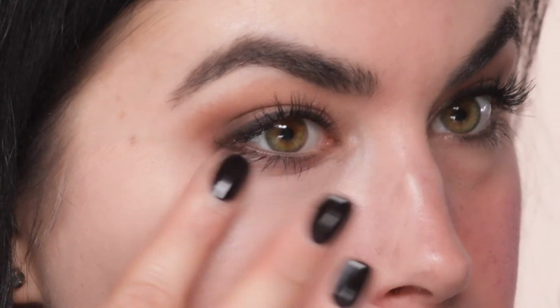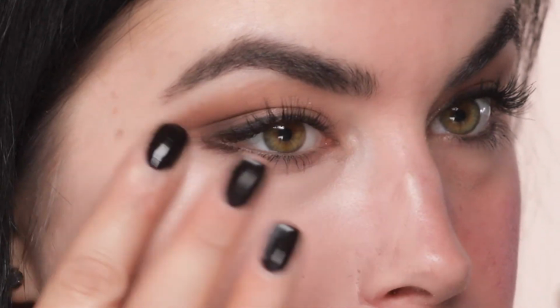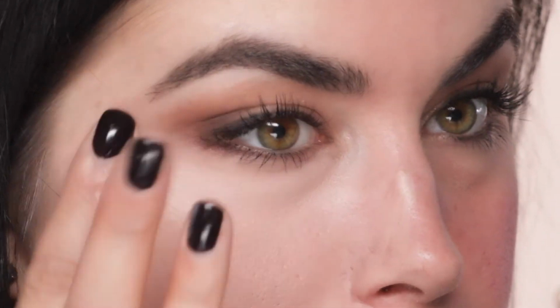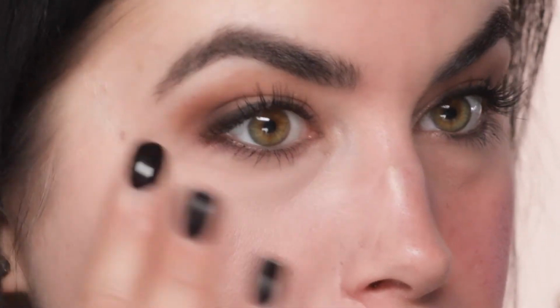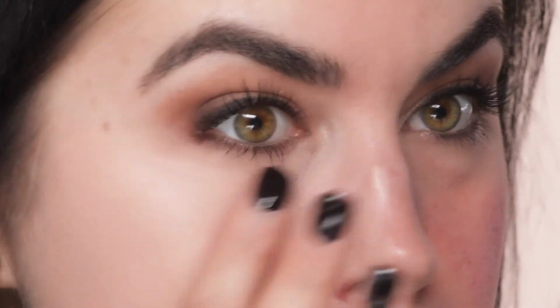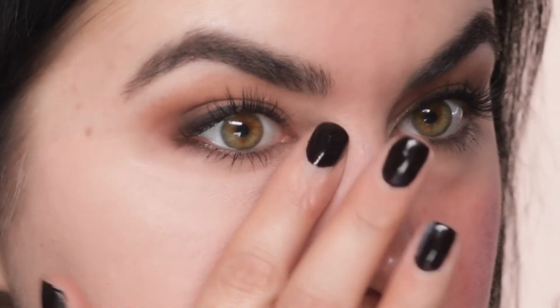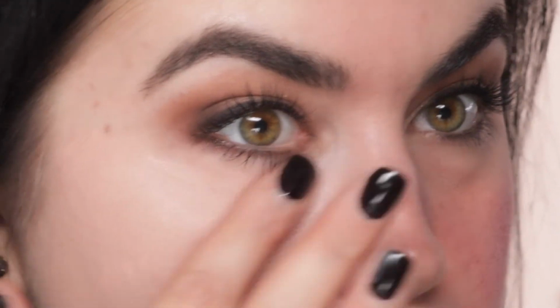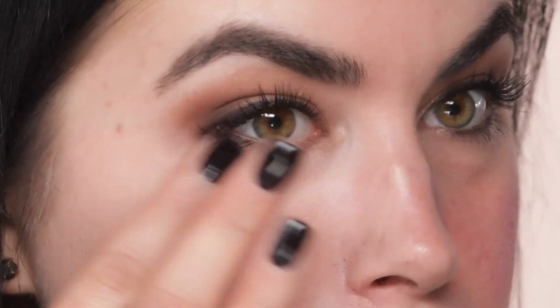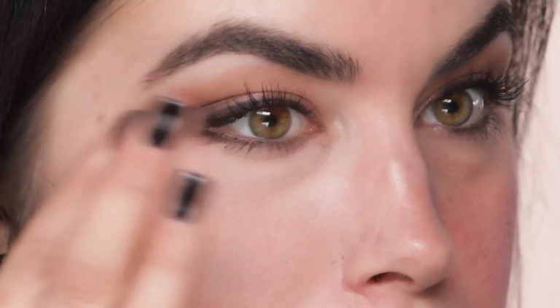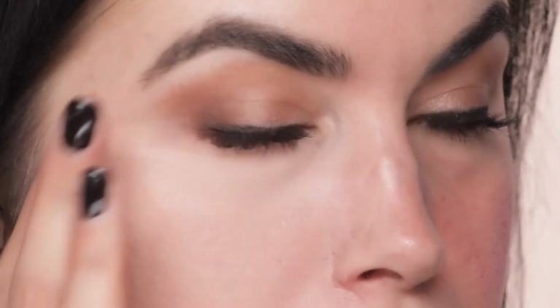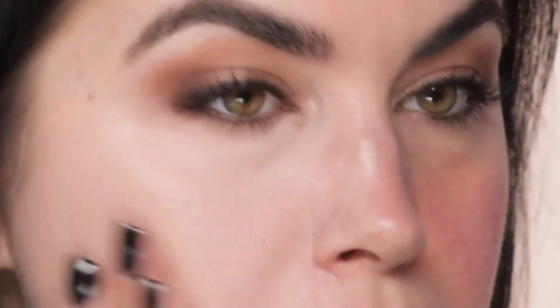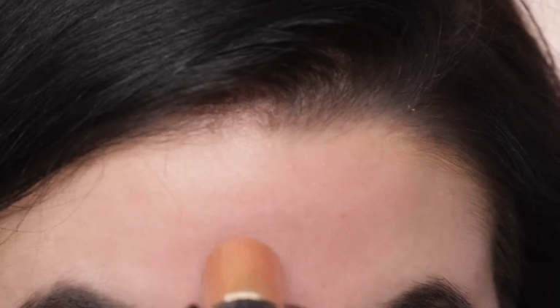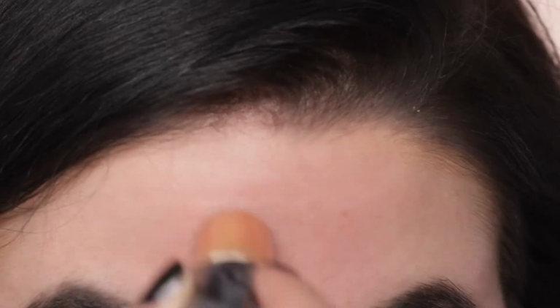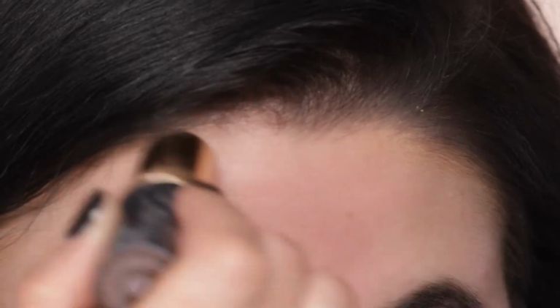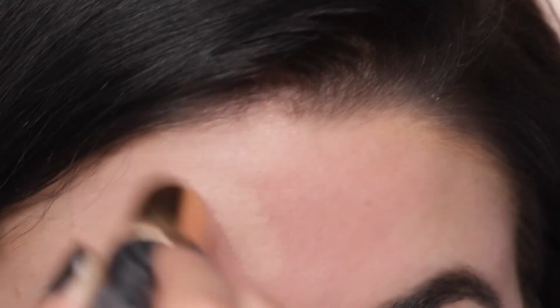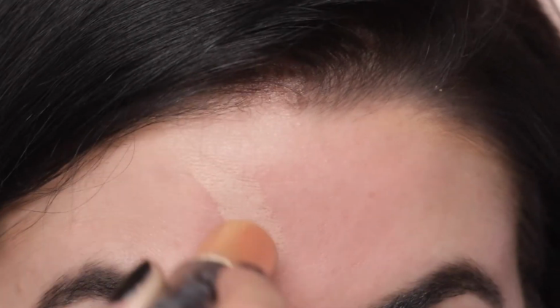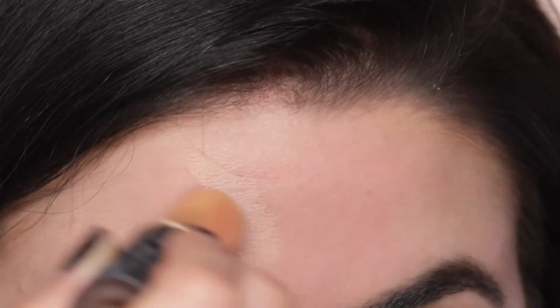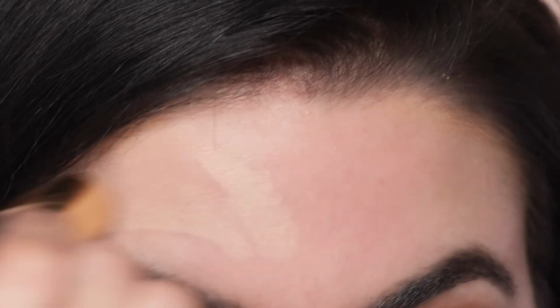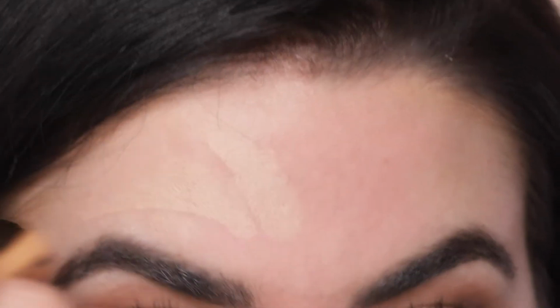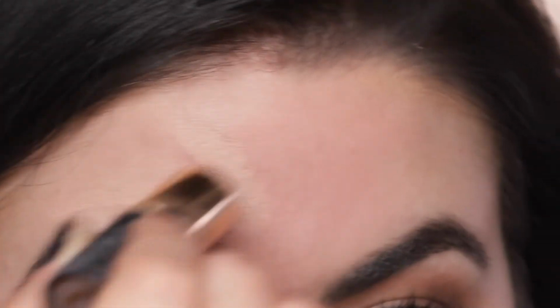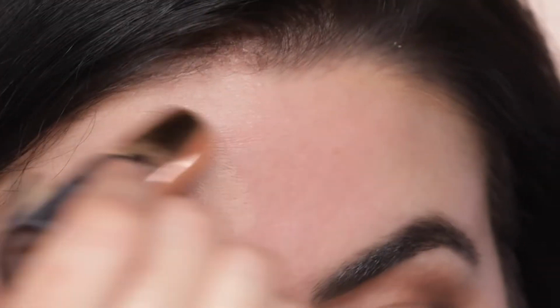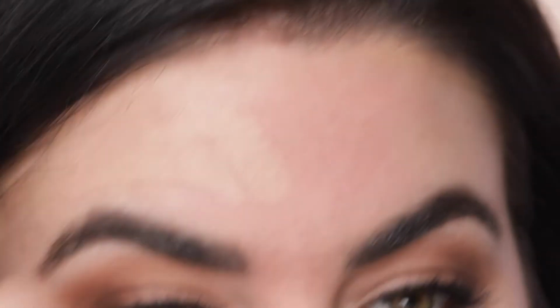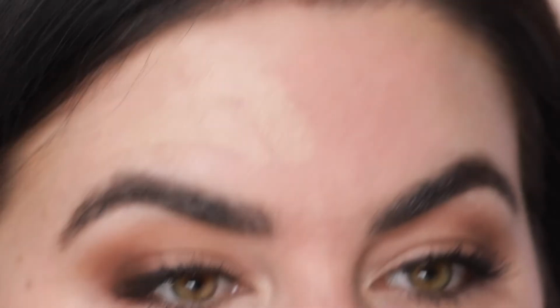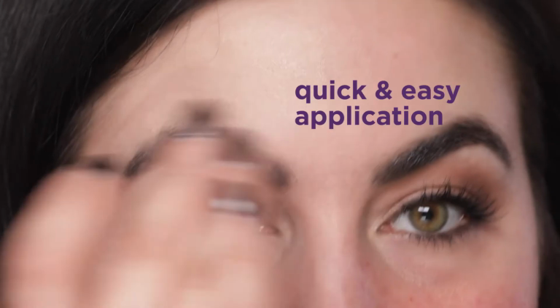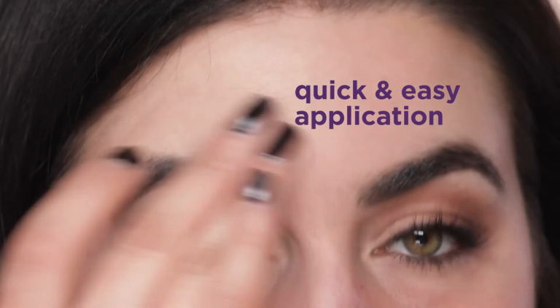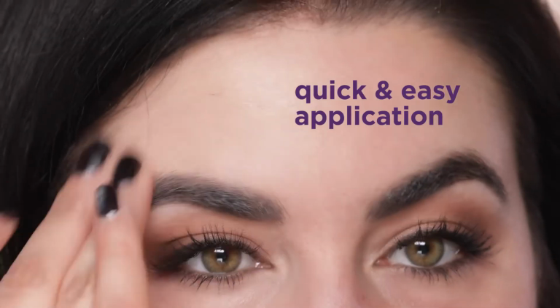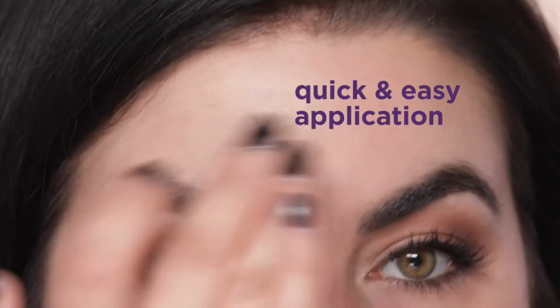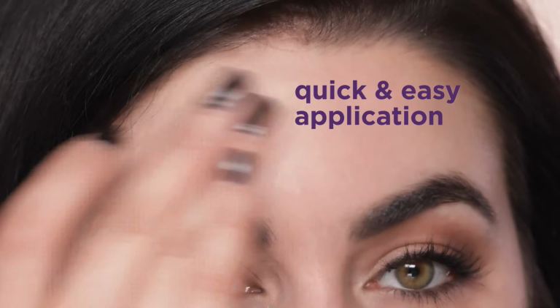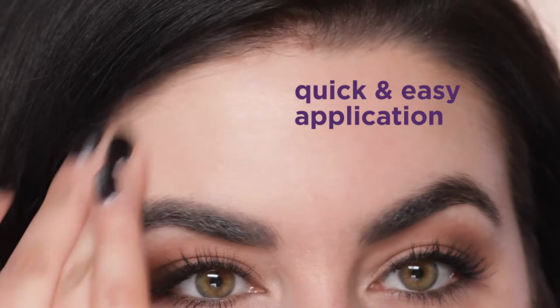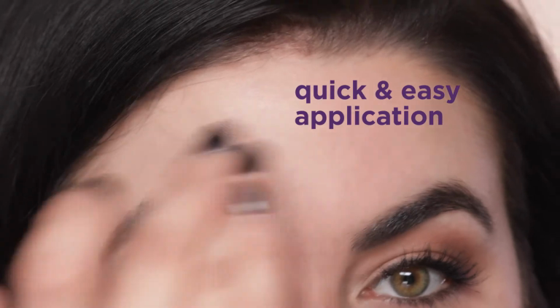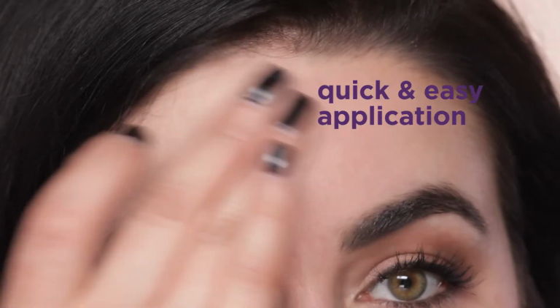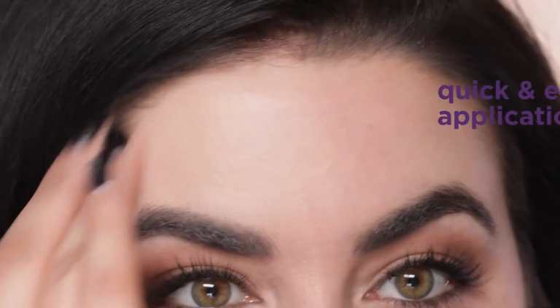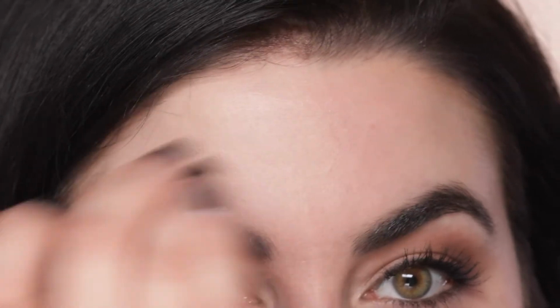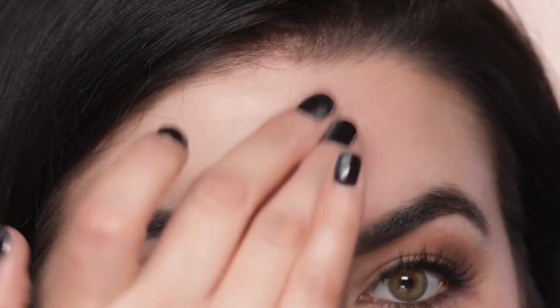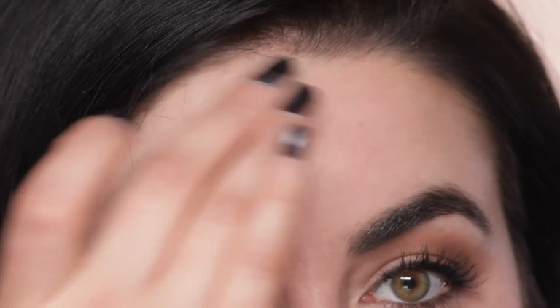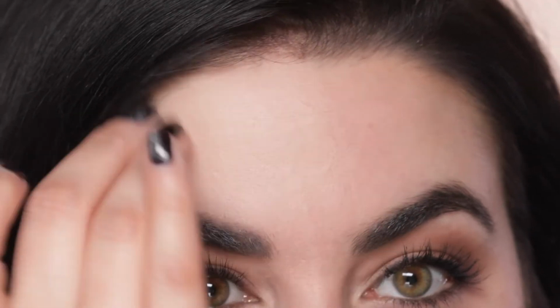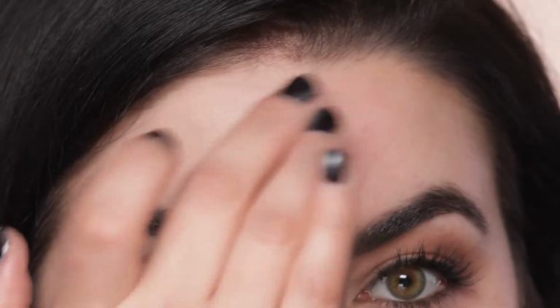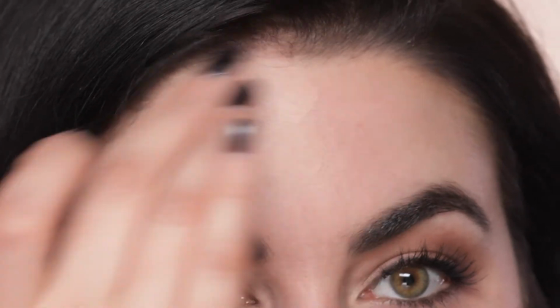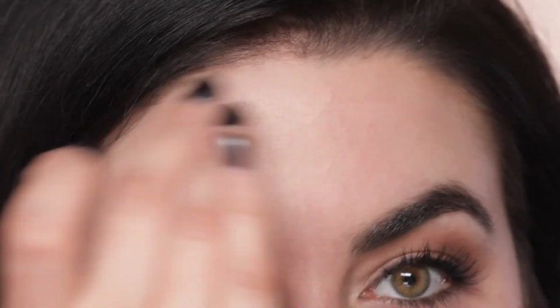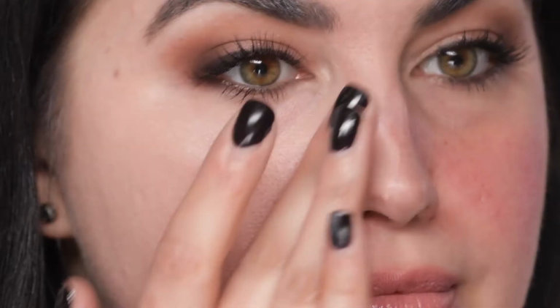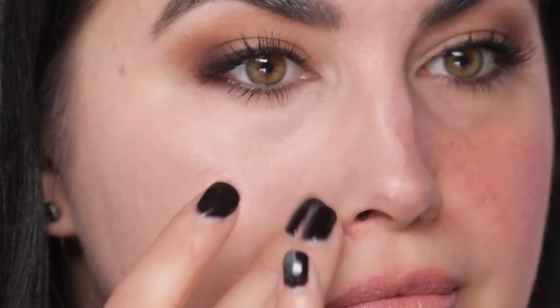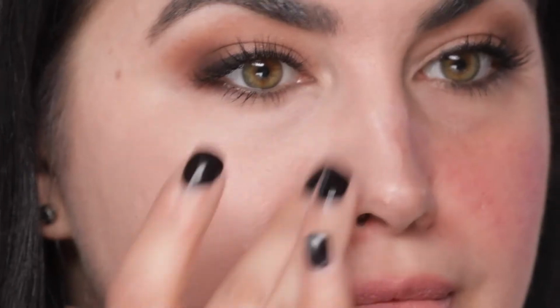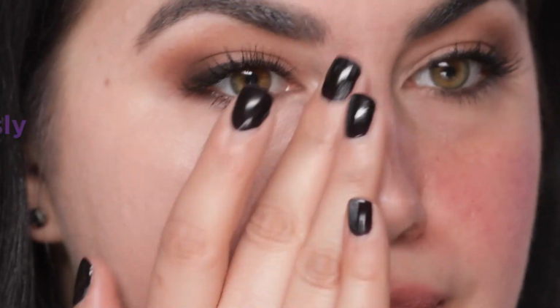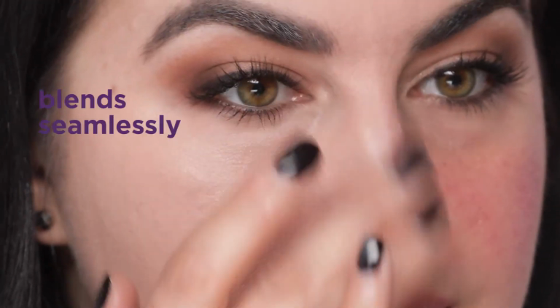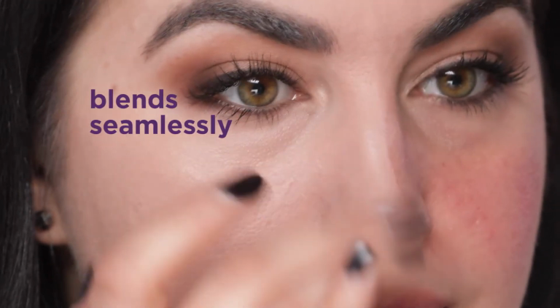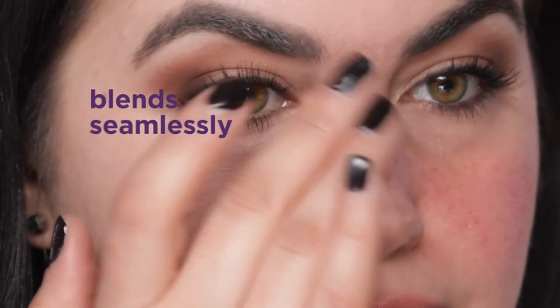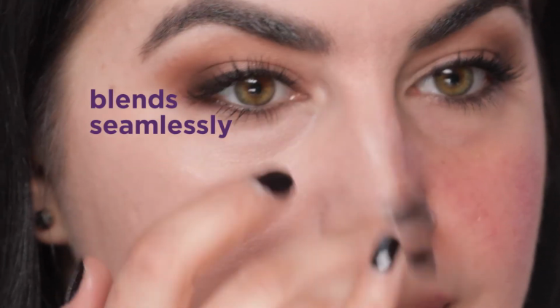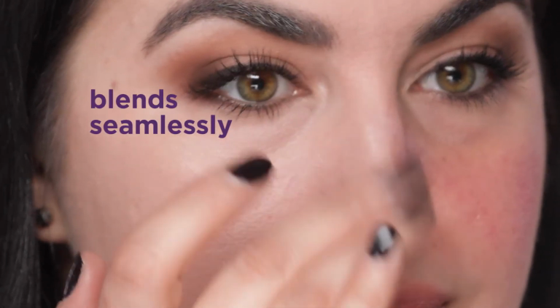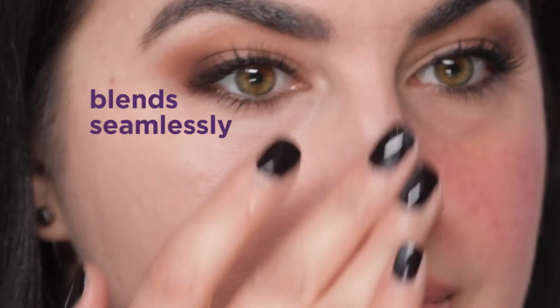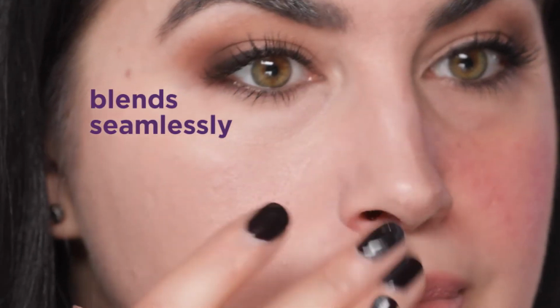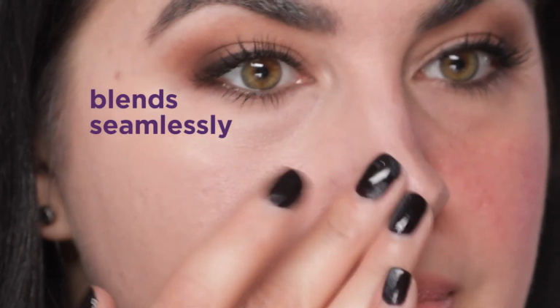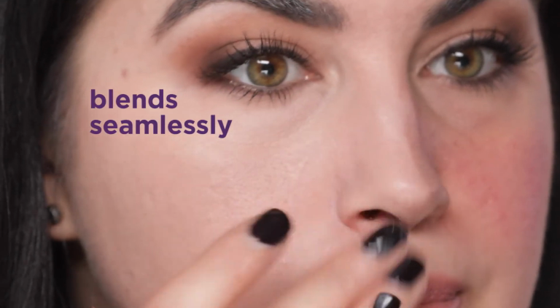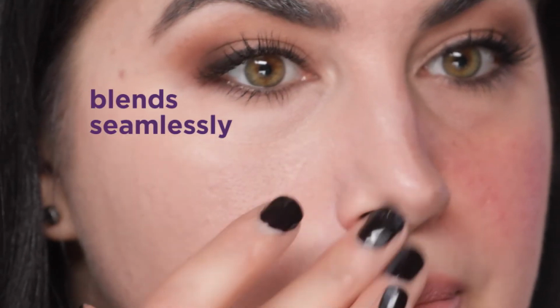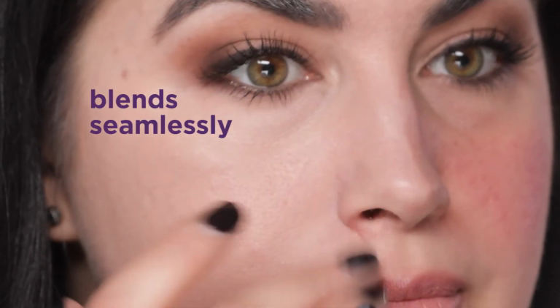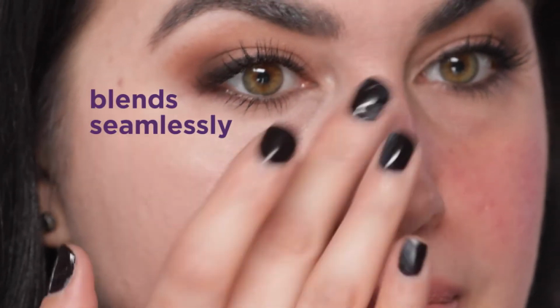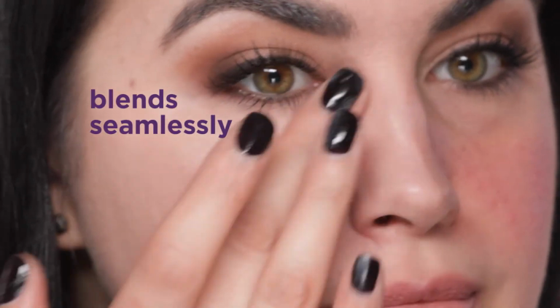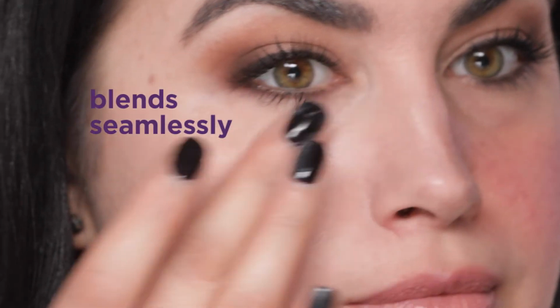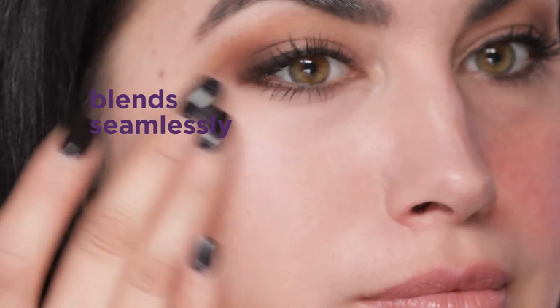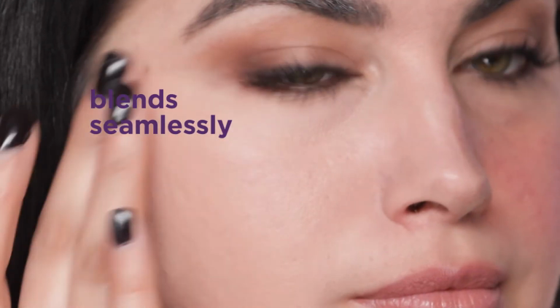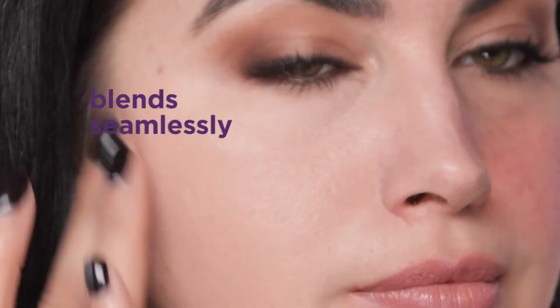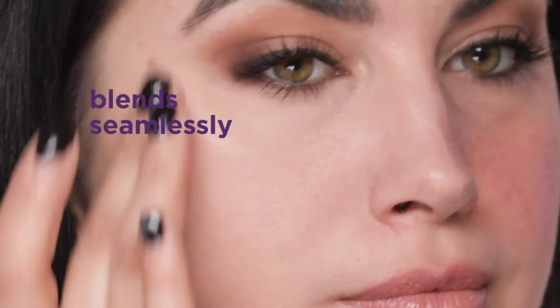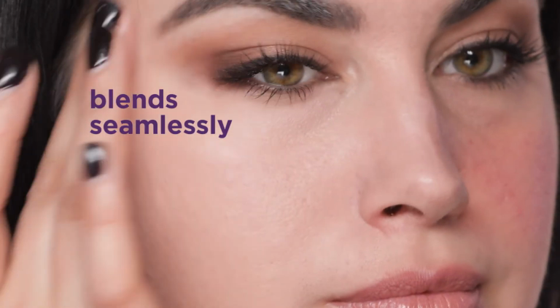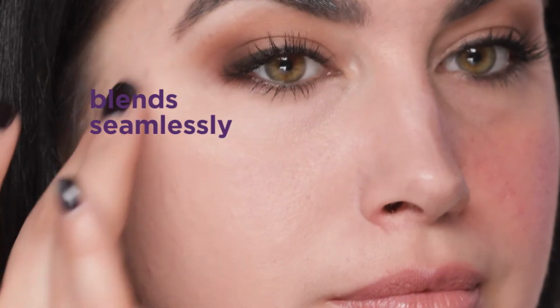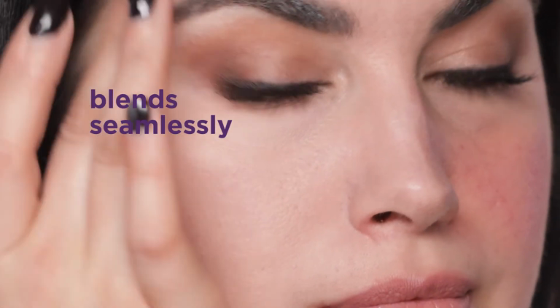We are all so busy, so the fact that I don't need a brush is amazing. Look at how seamless and easily this blends with just my fingers.